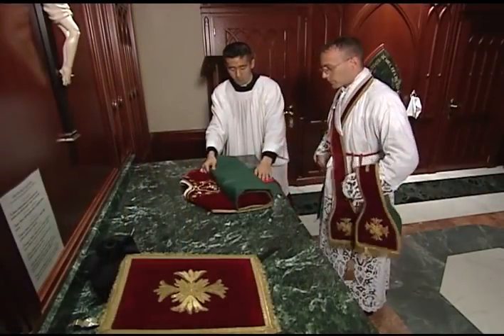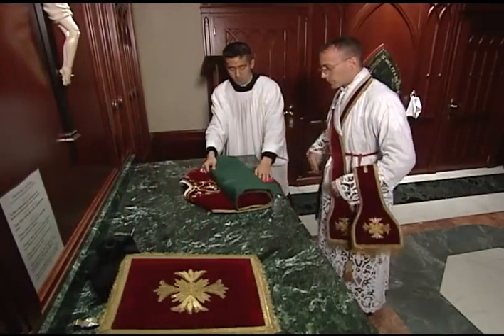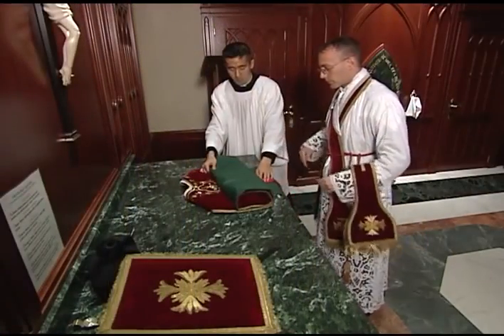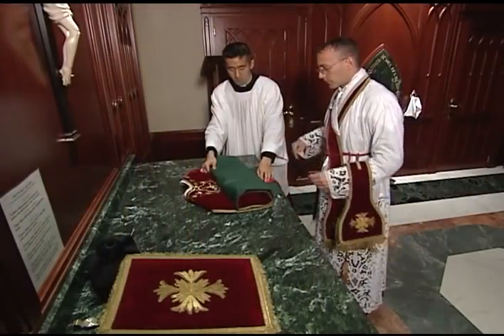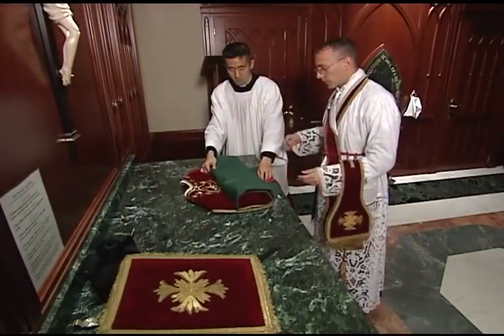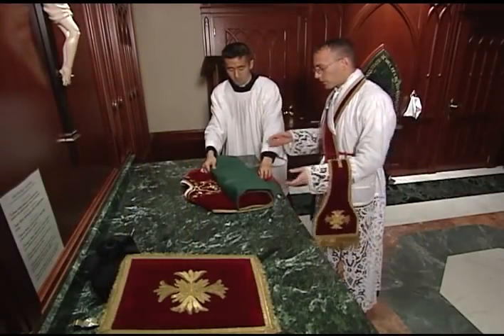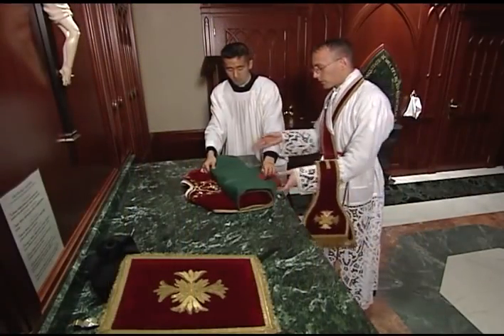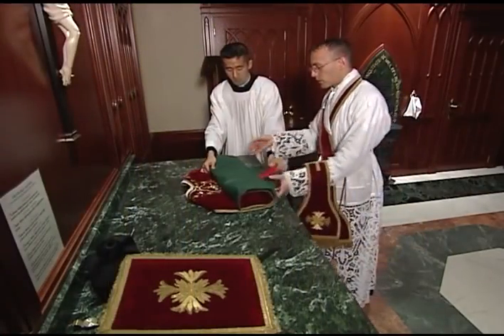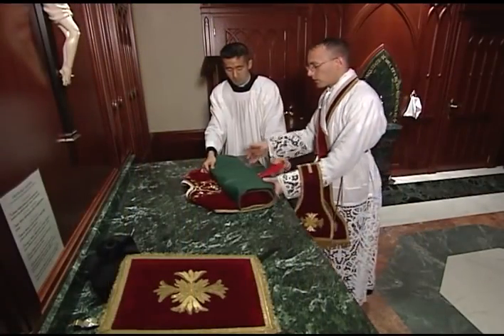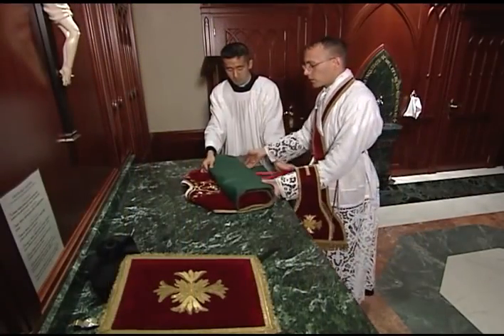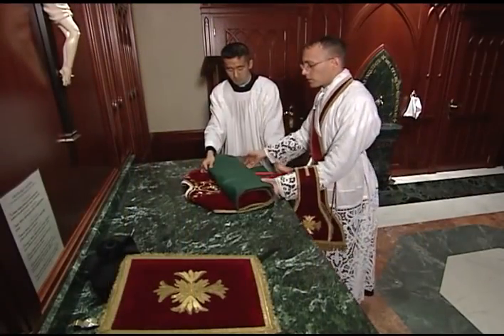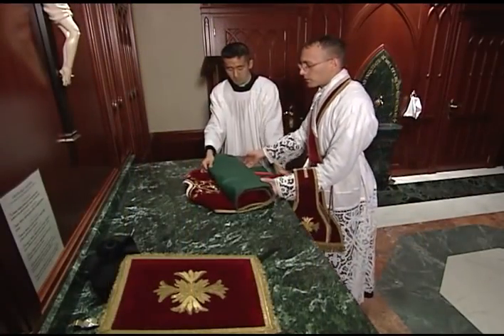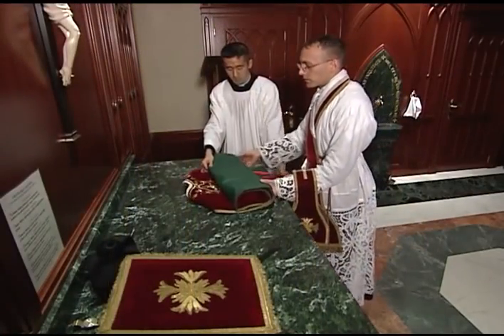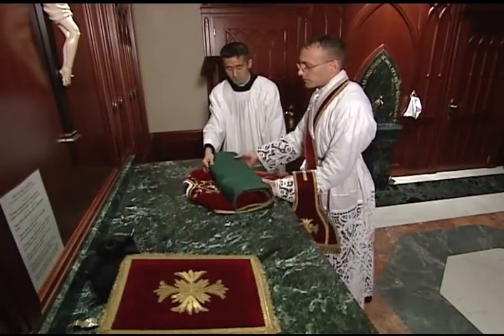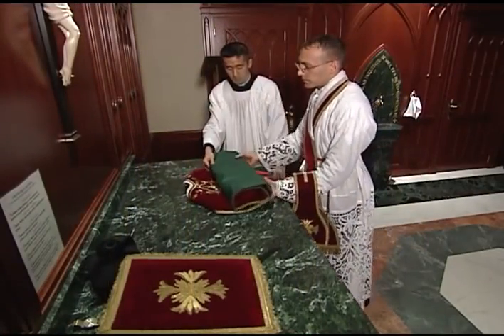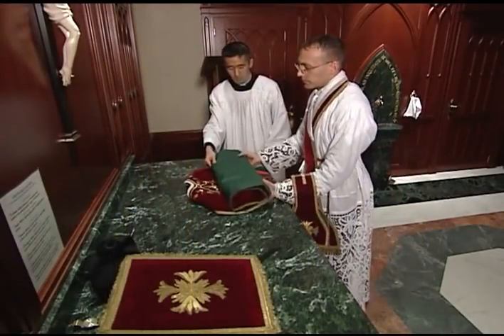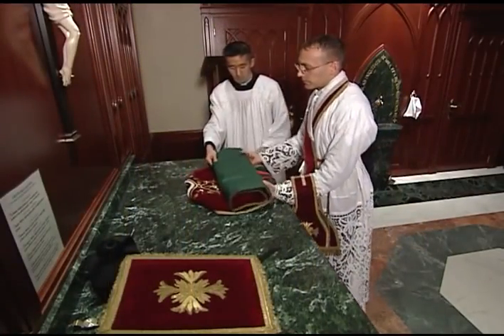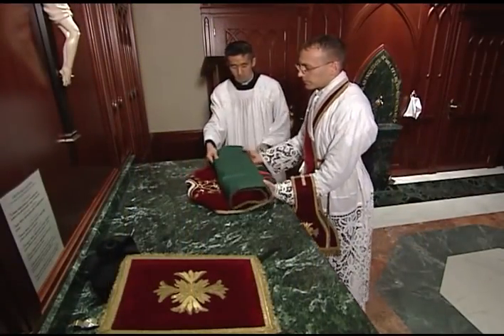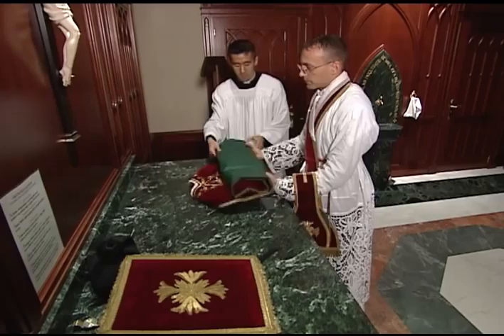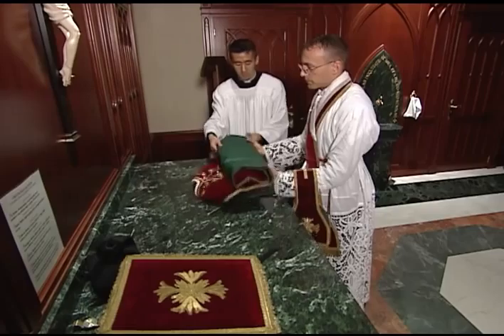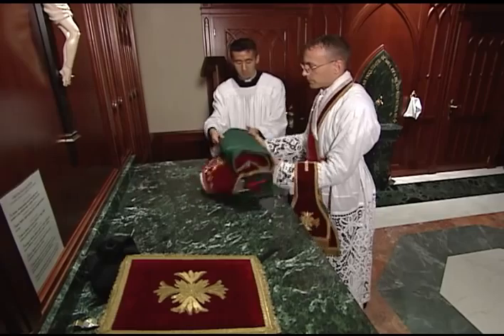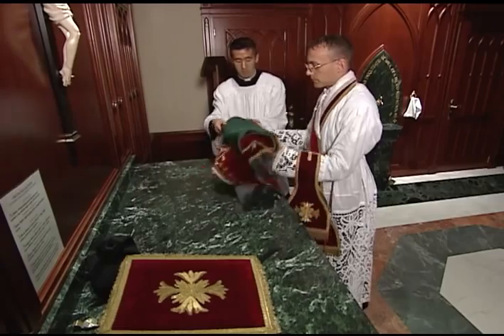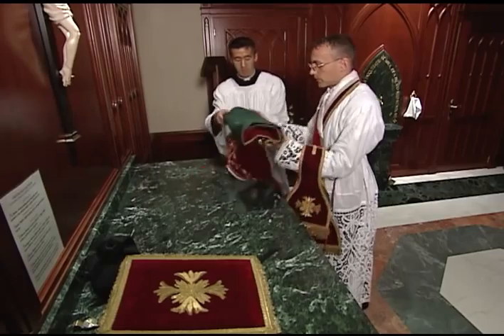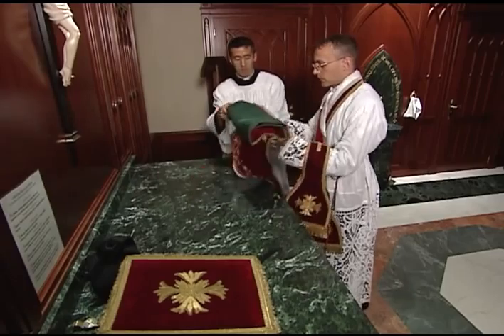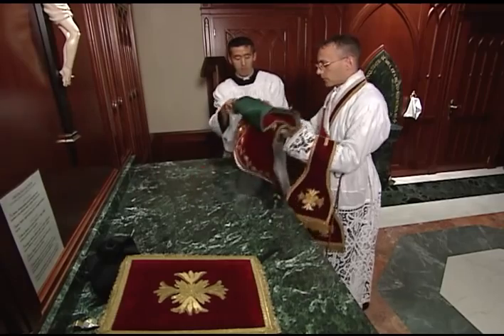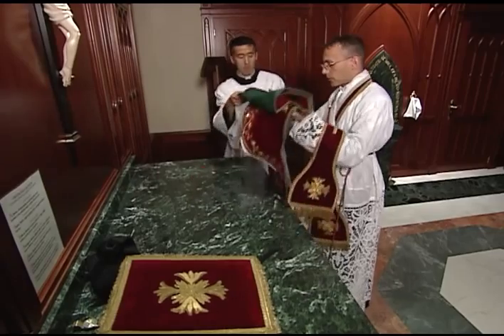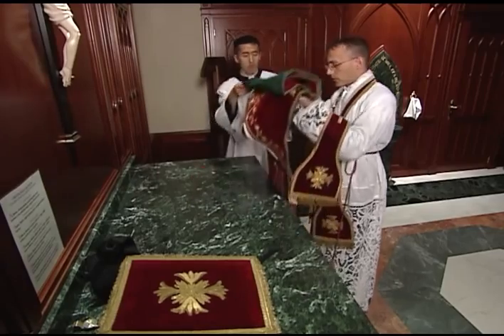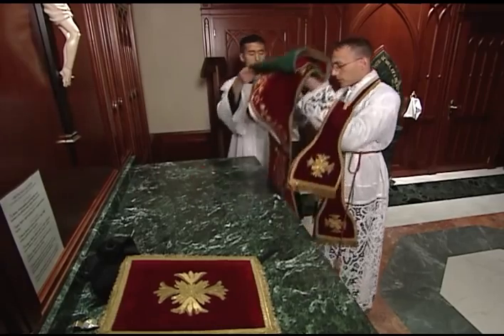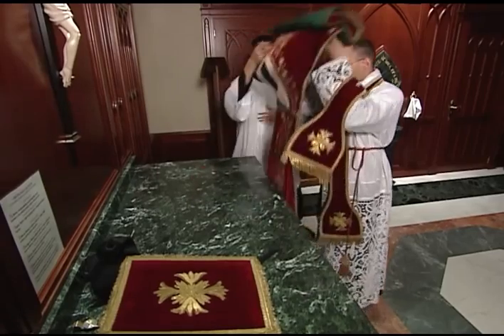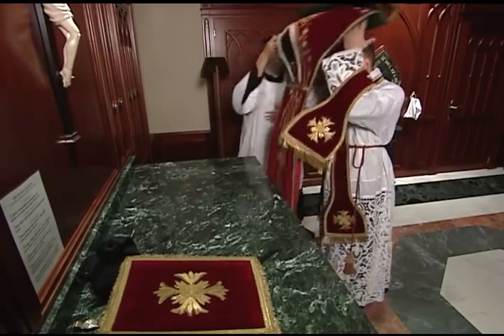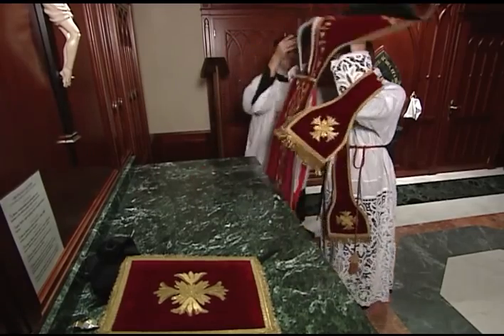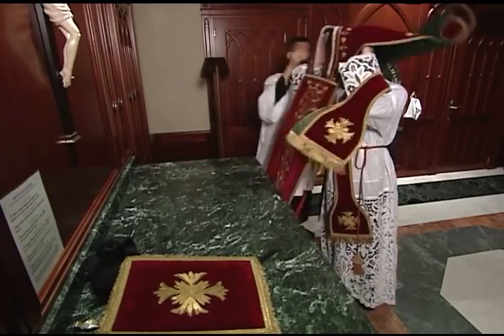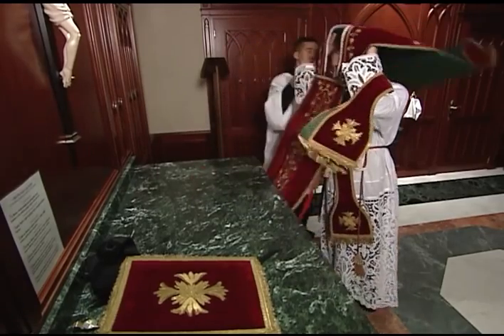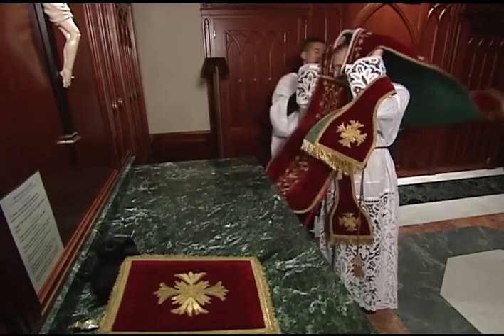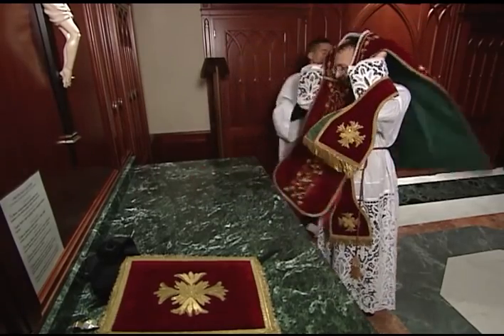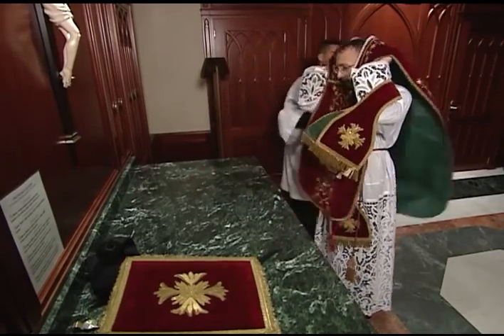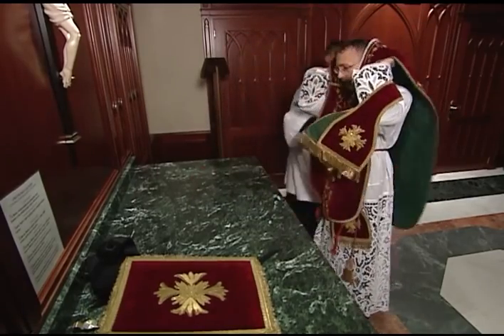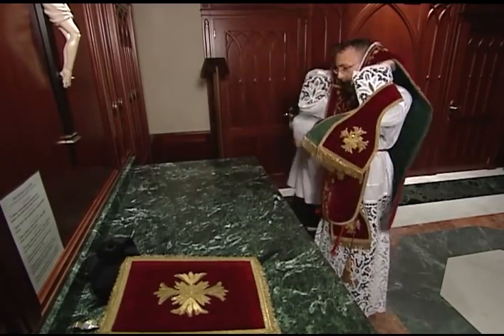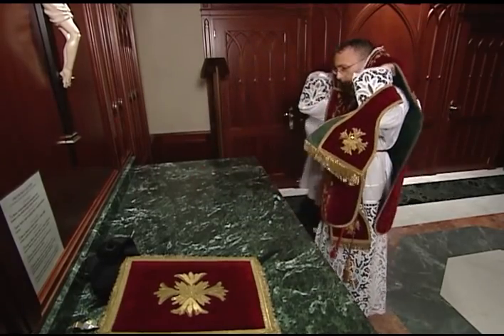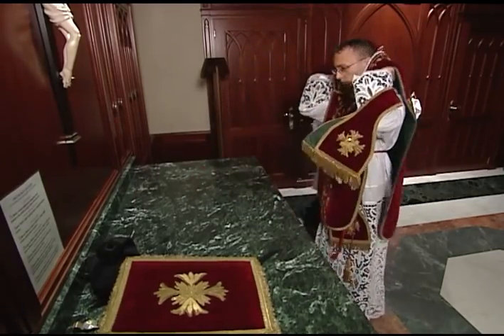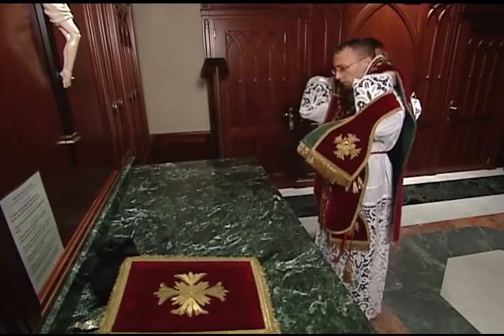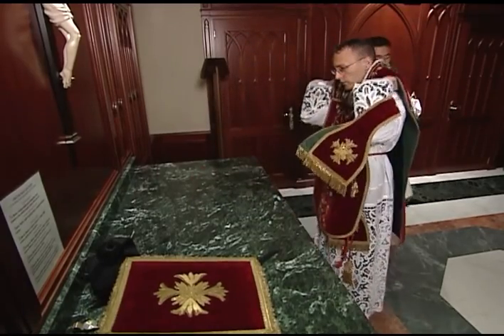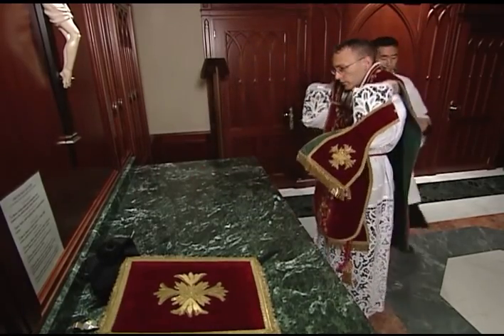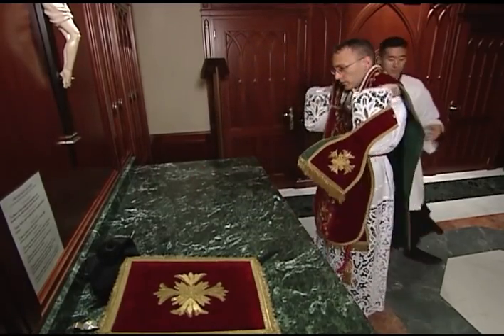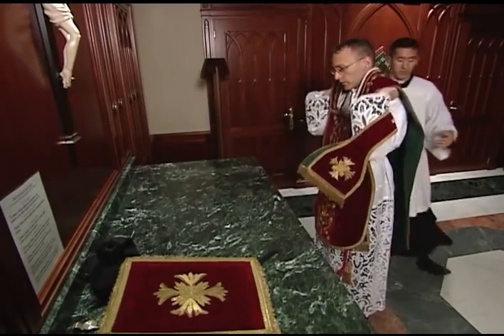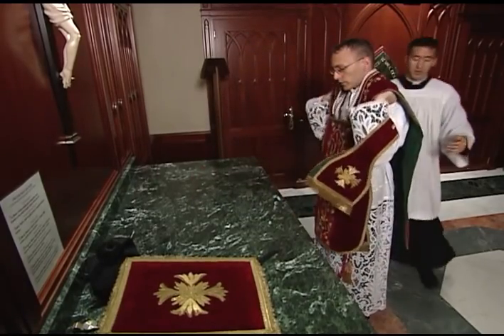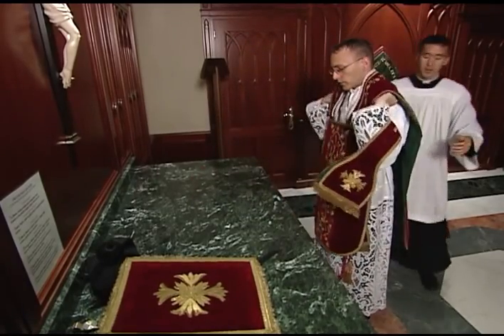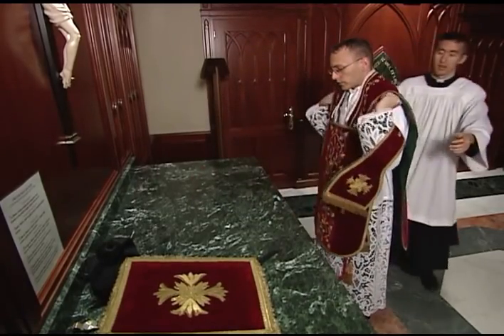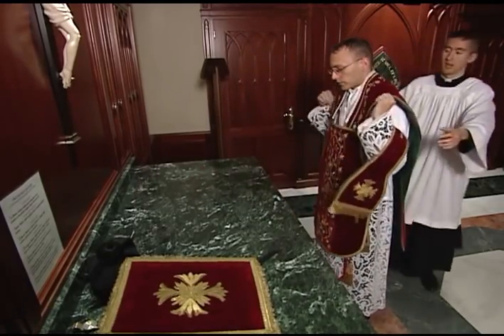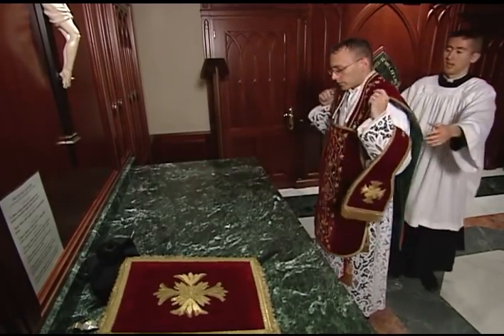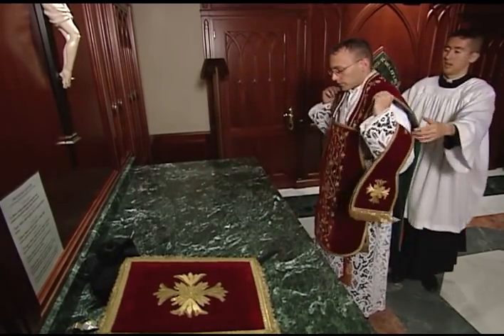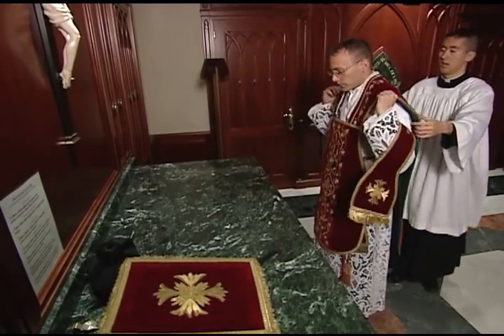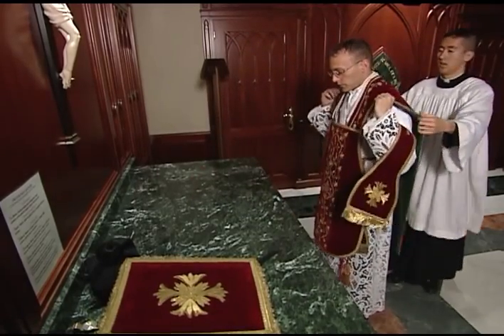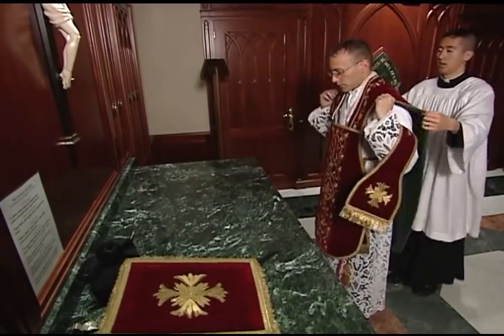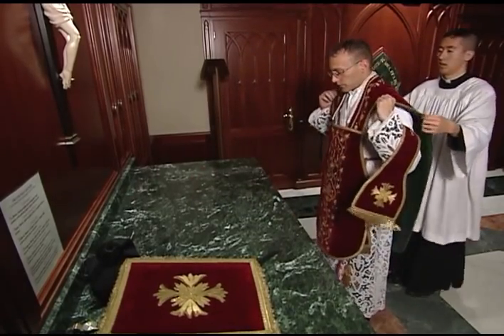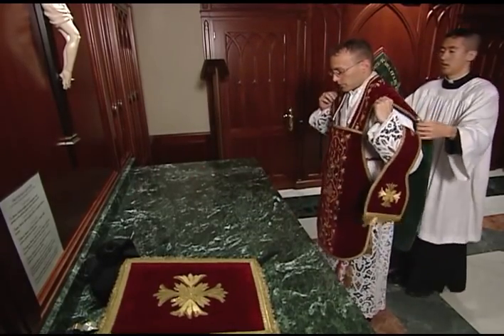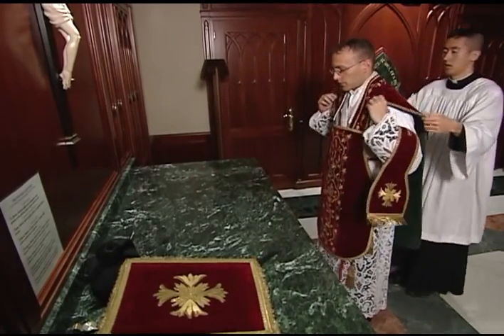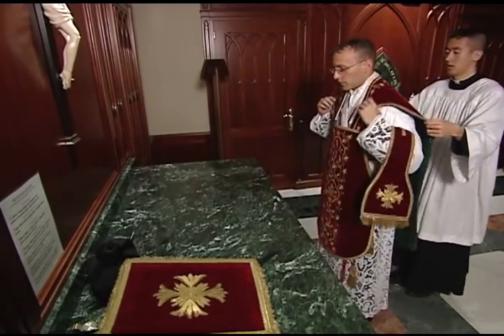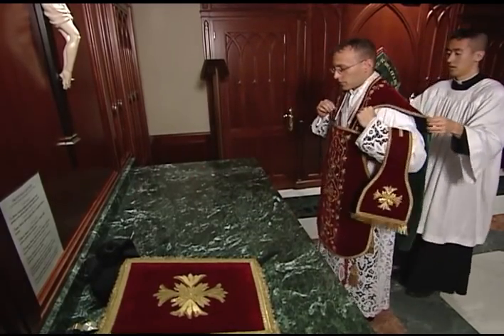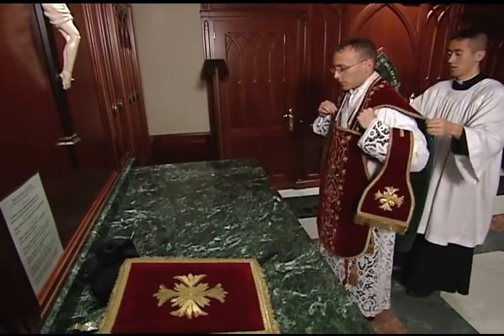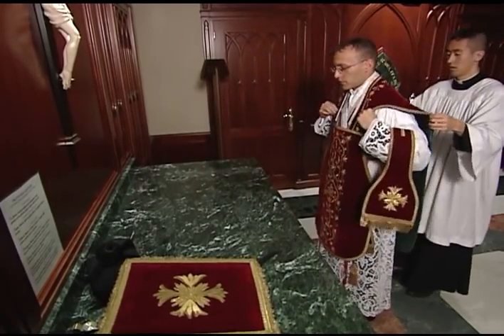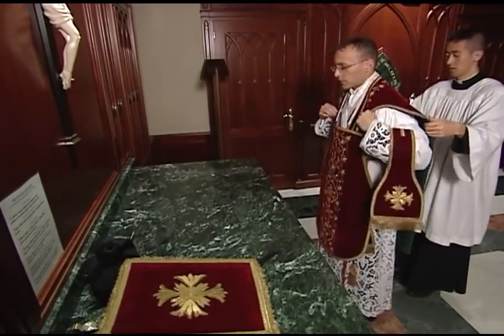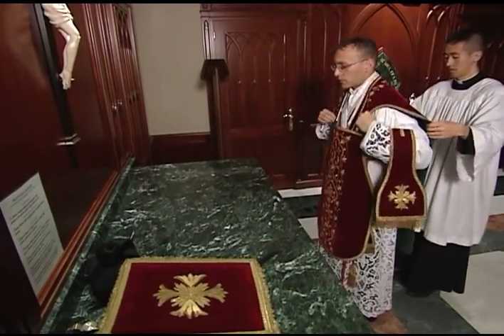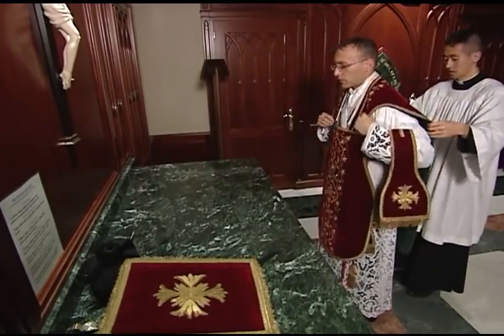The priest then puts on the chasuble, assisted by the server. As he puts his head through, he says the prayer.